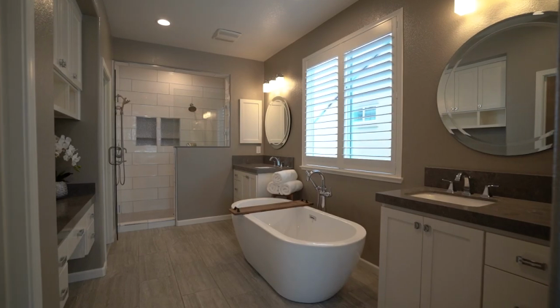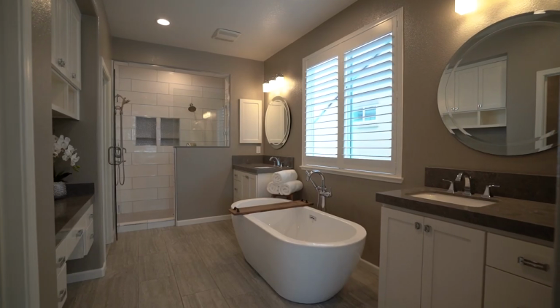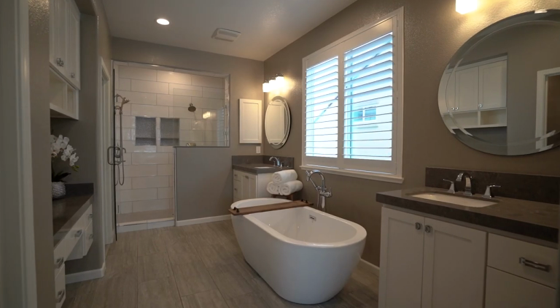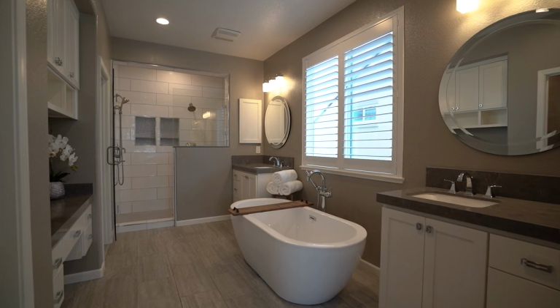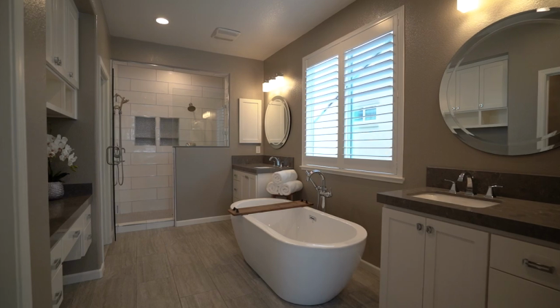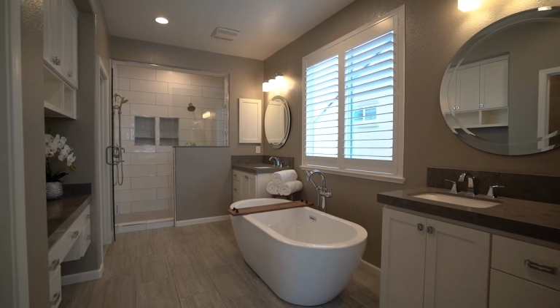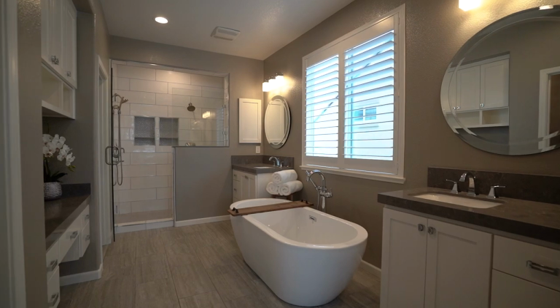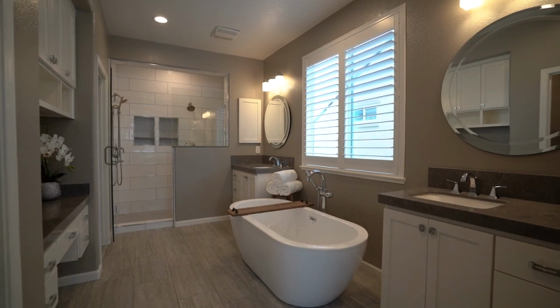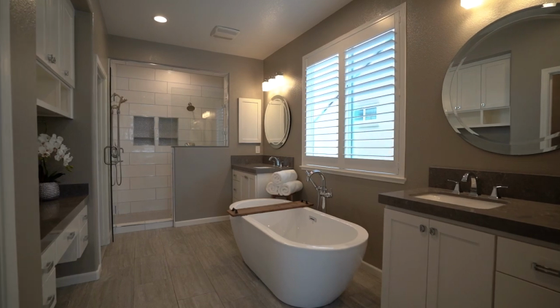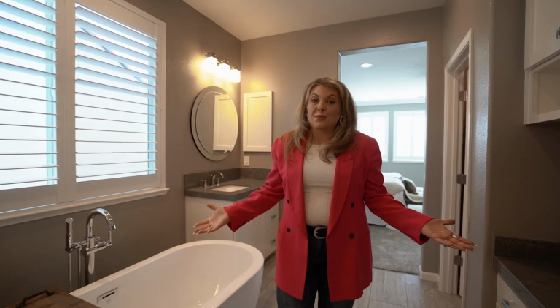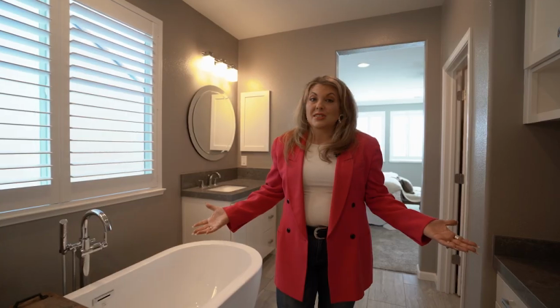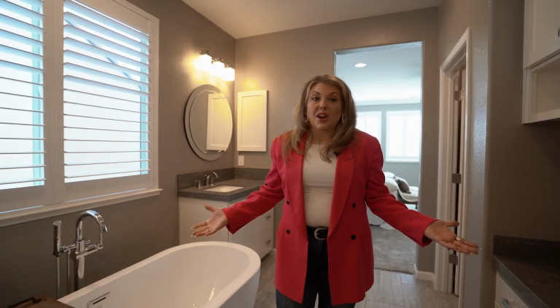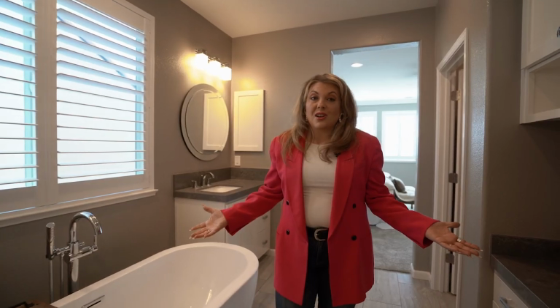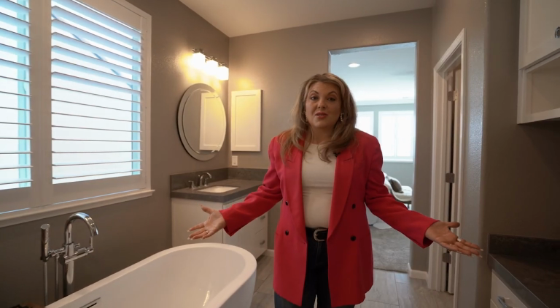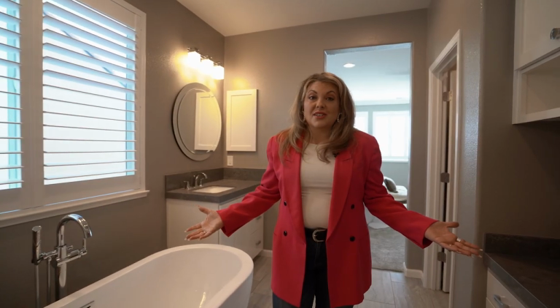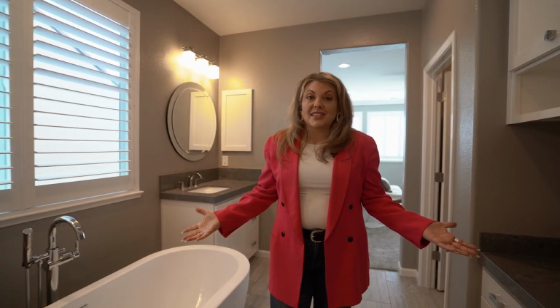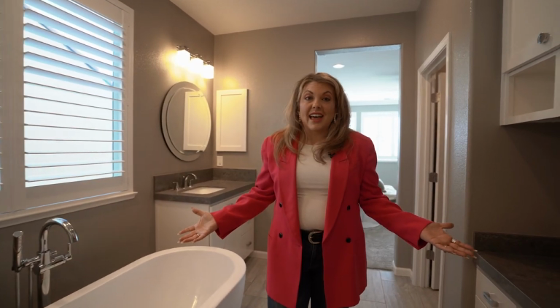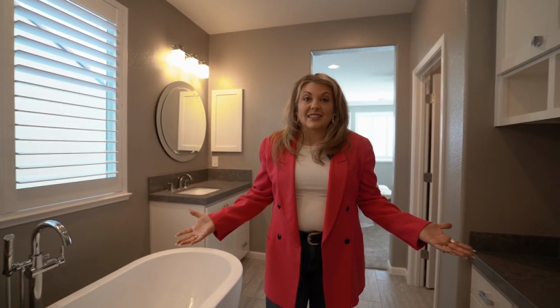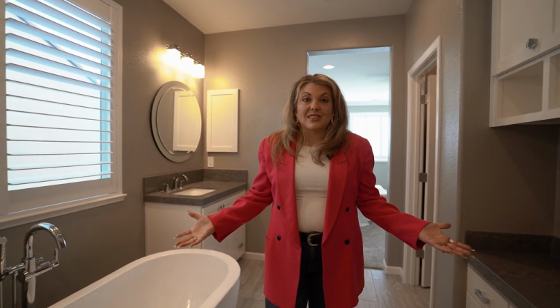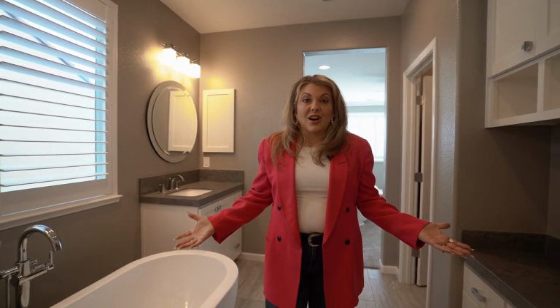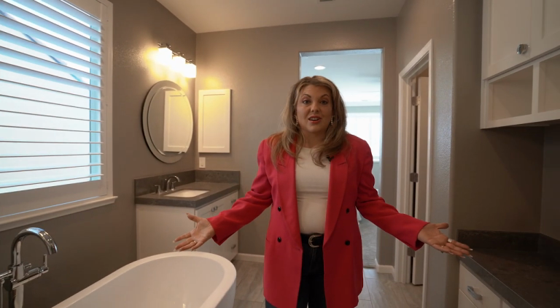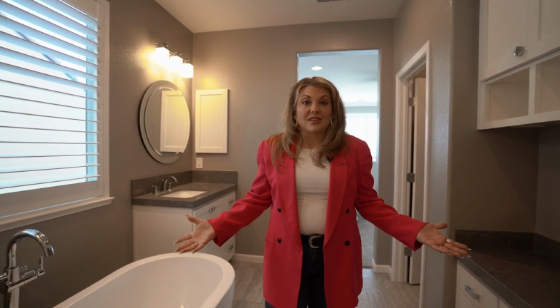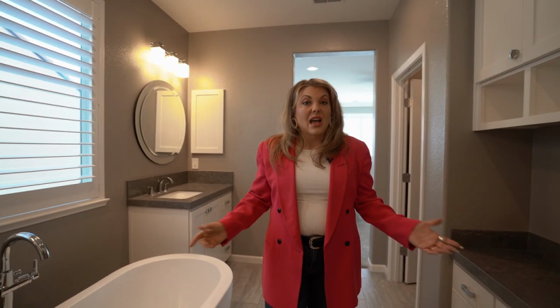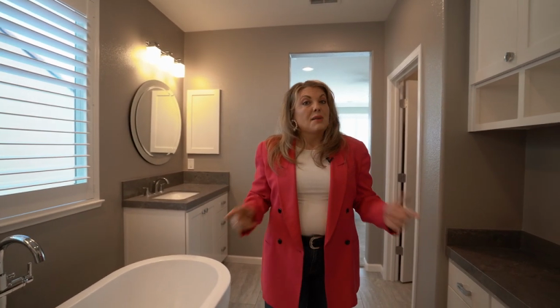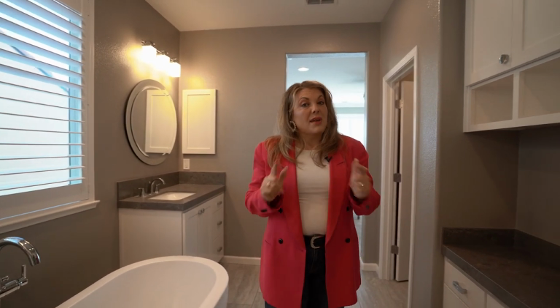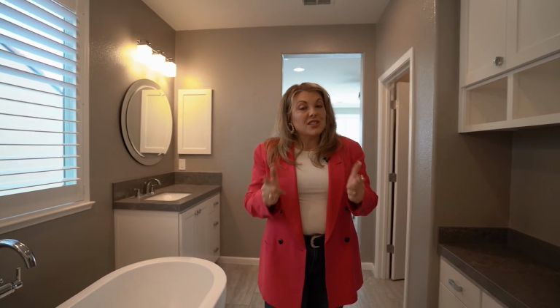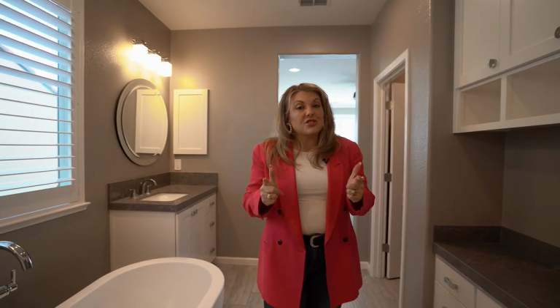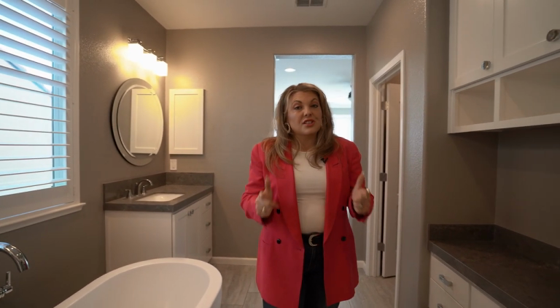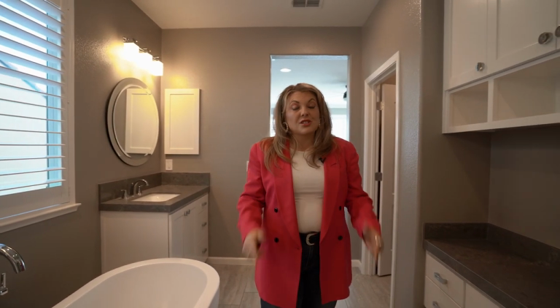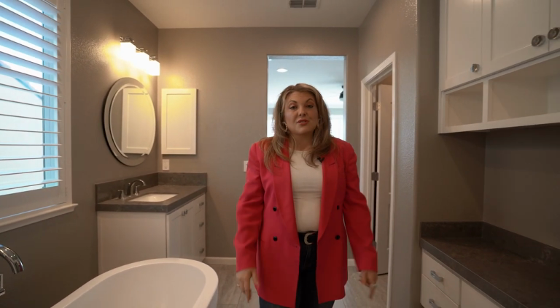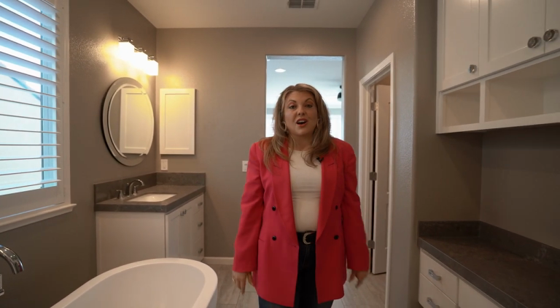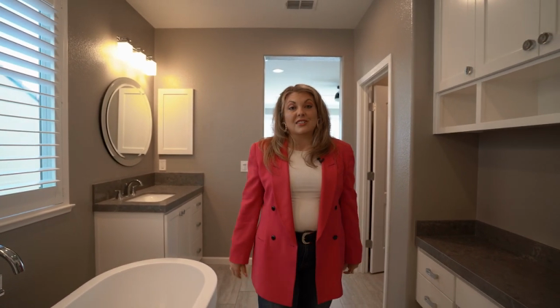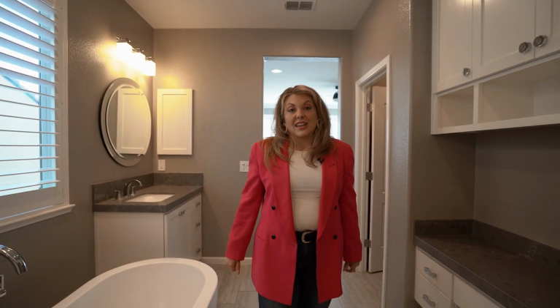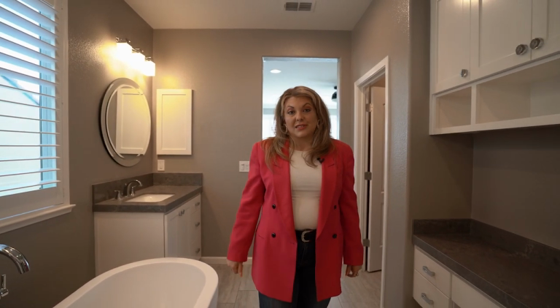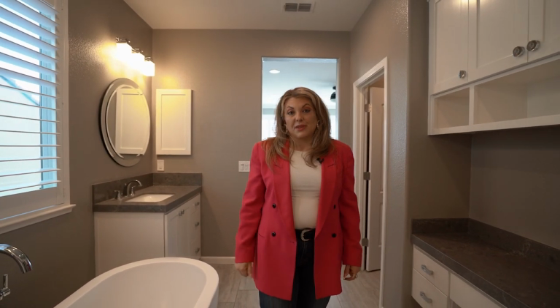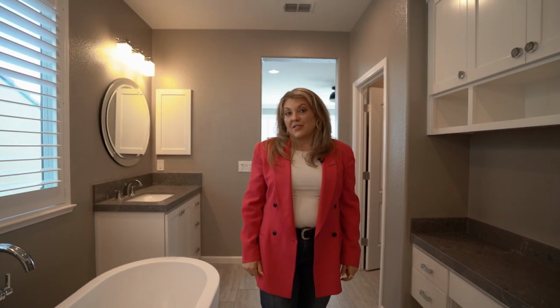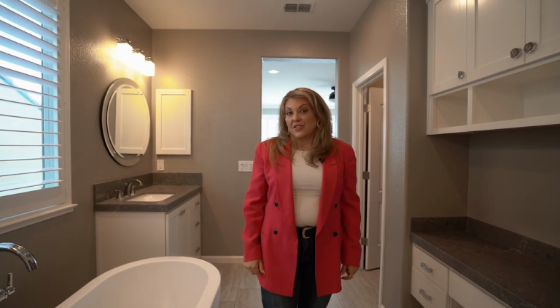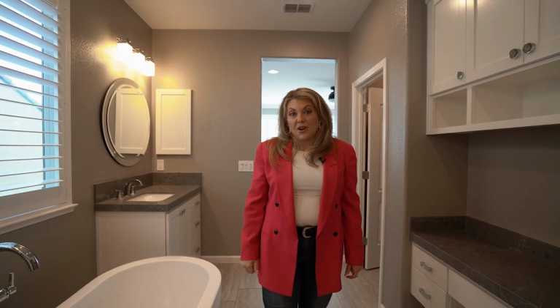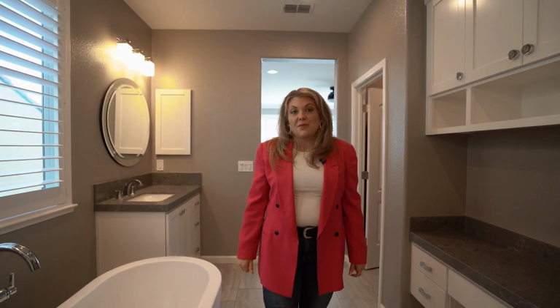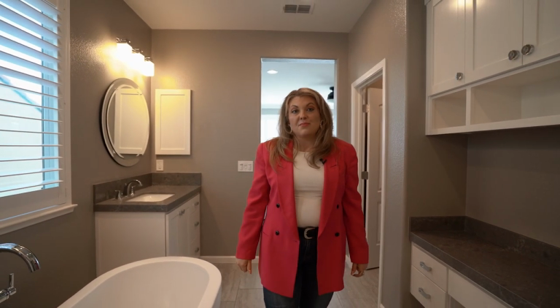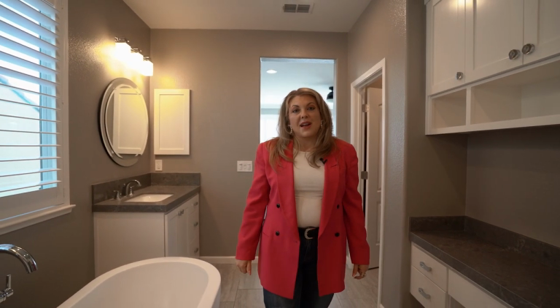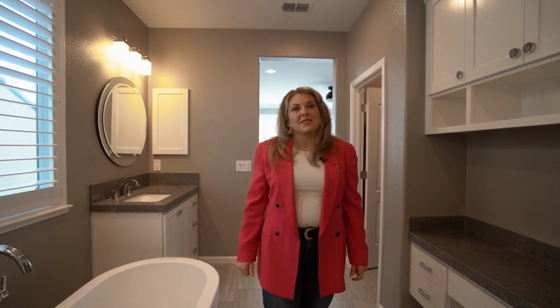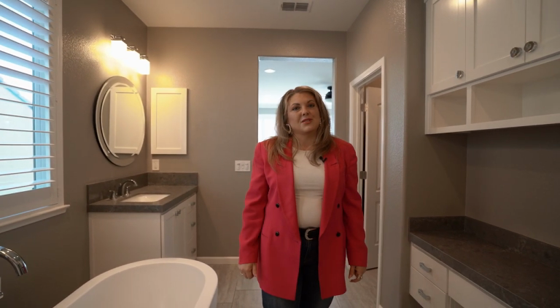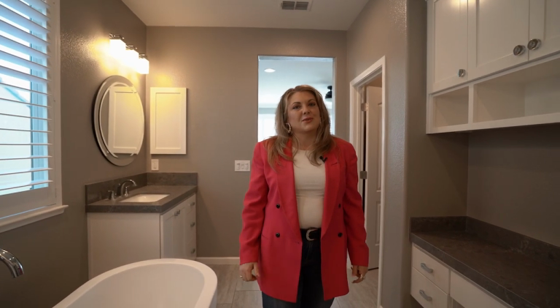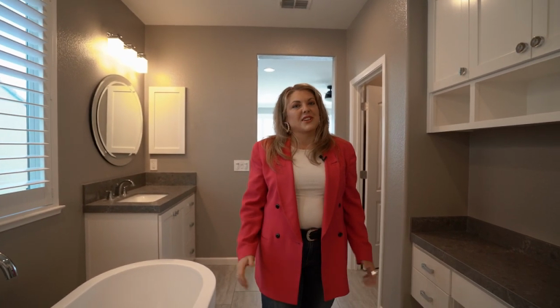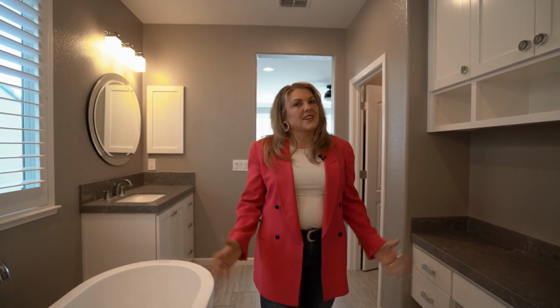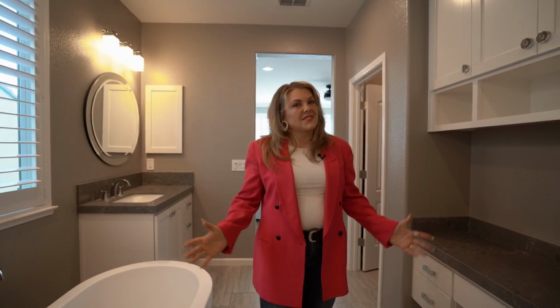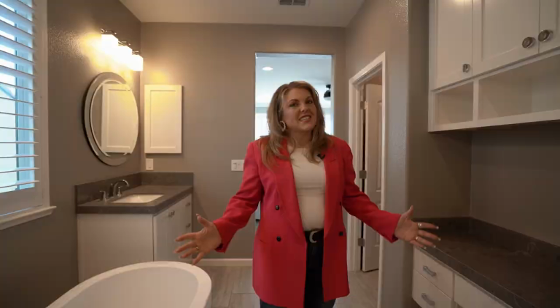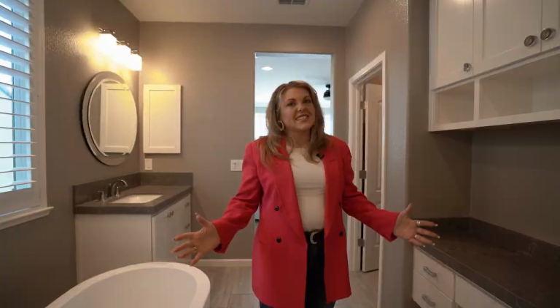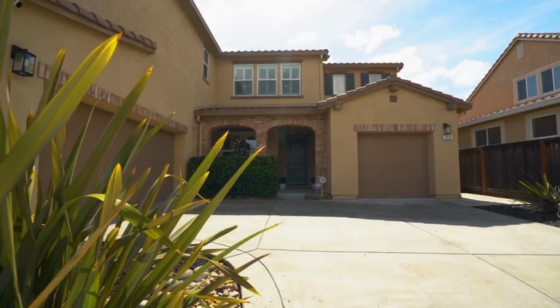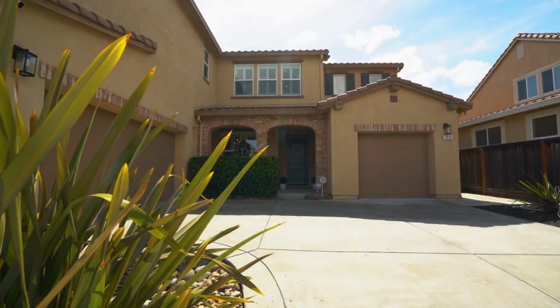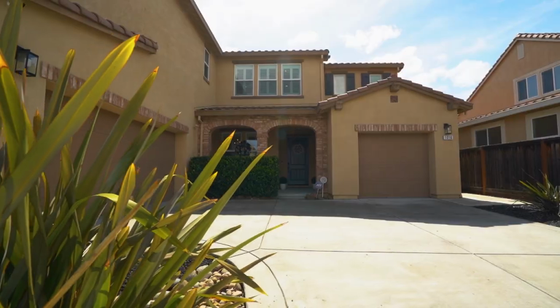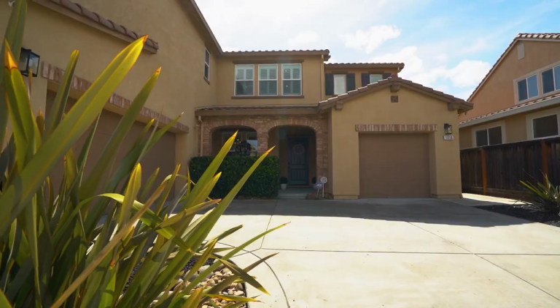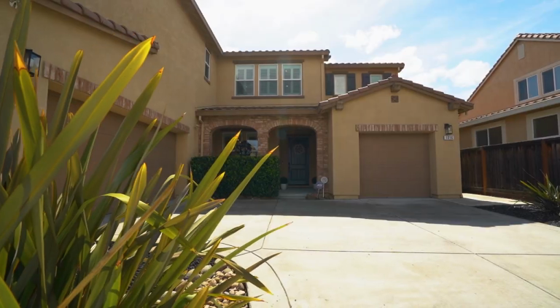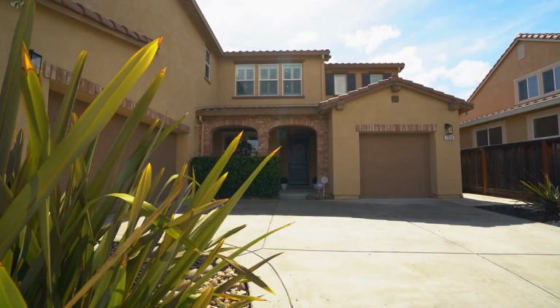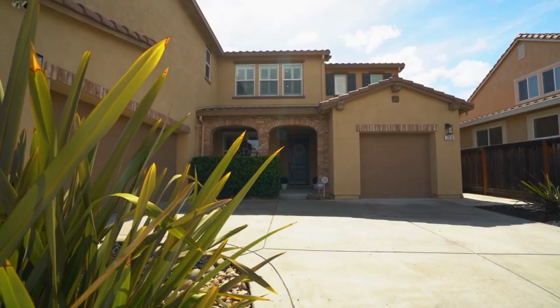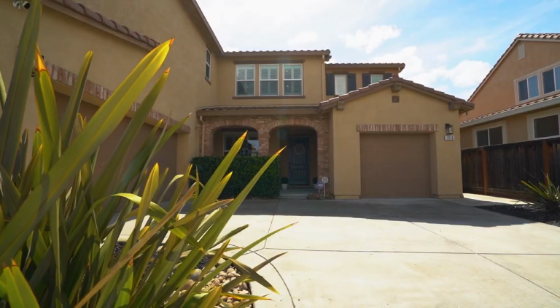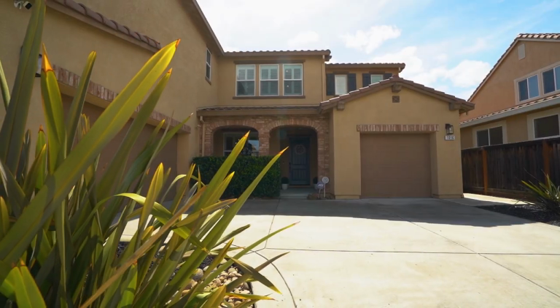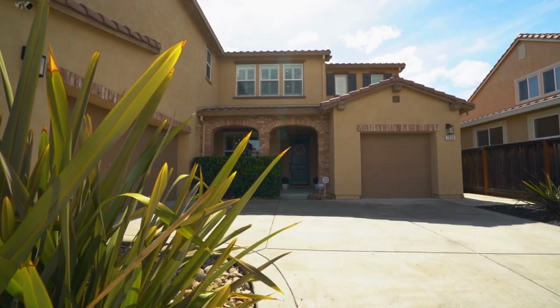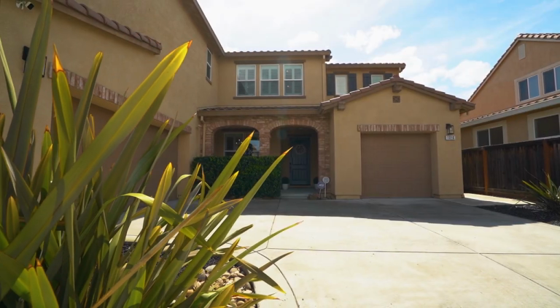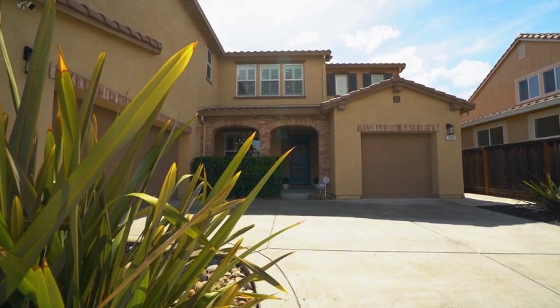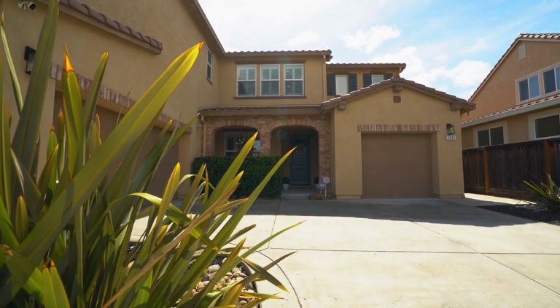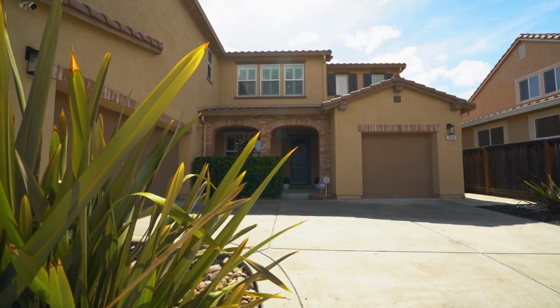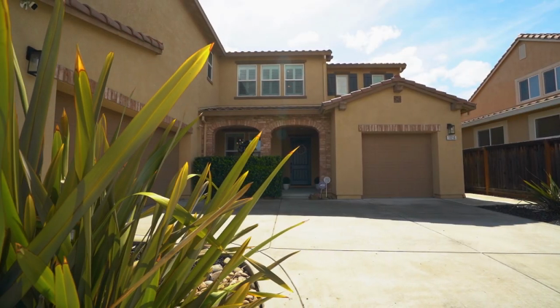This beautiful home is not going to last long. Make sure that you contact me for your own private tour of 1016 Emma Rose Boulevard.